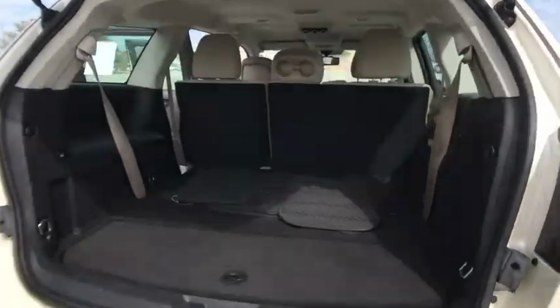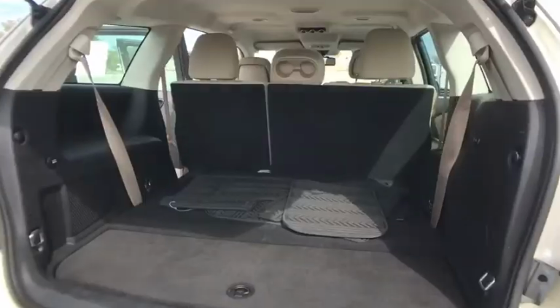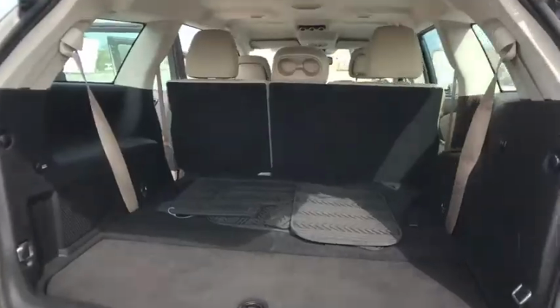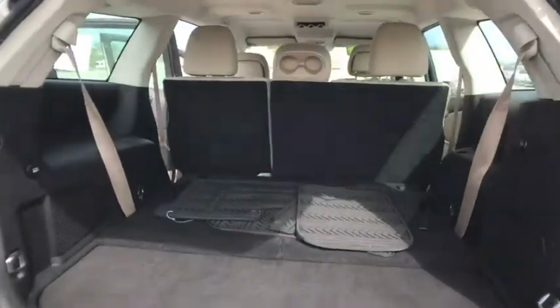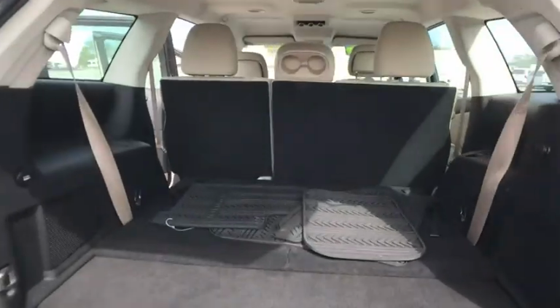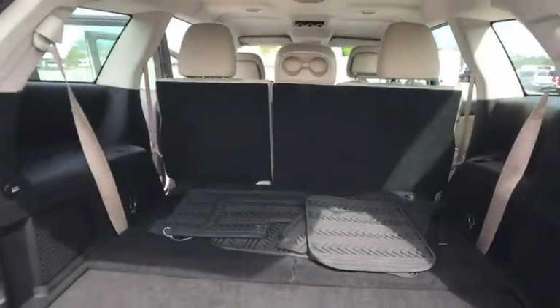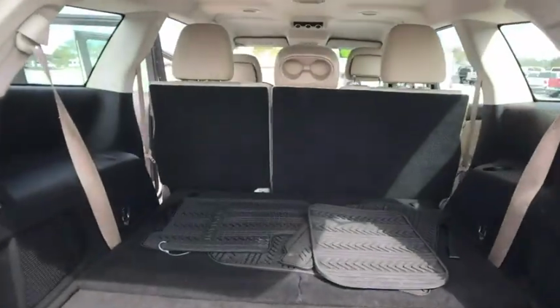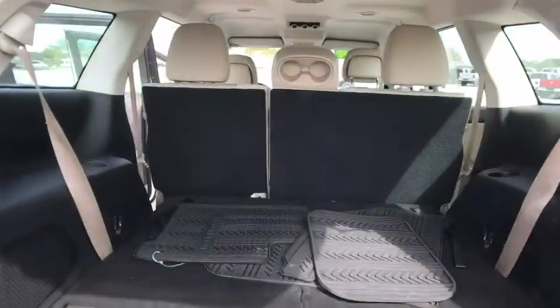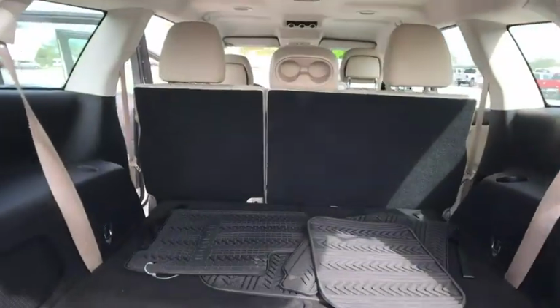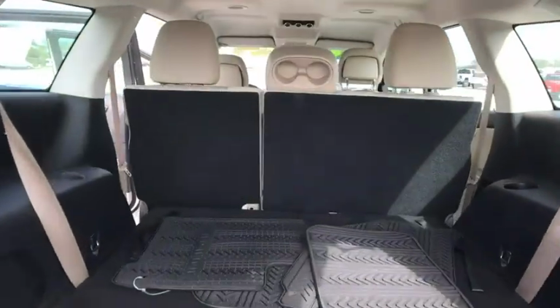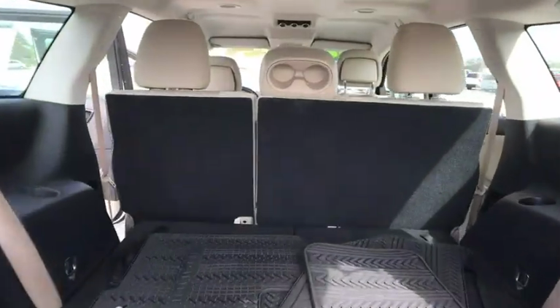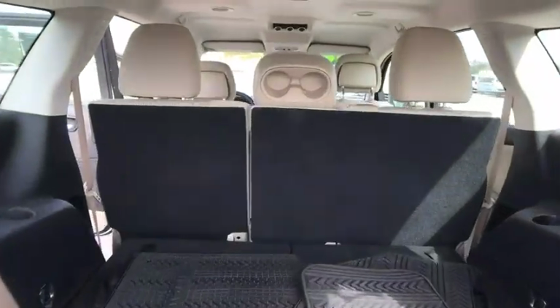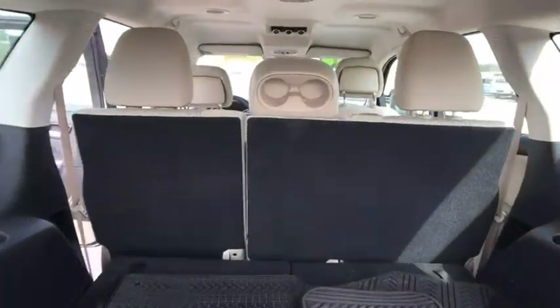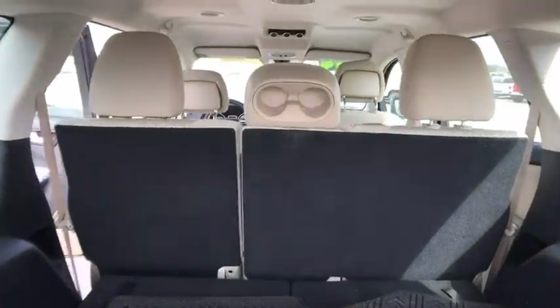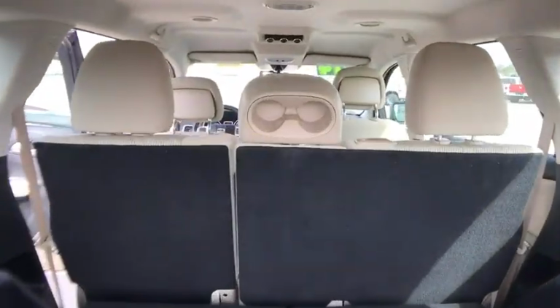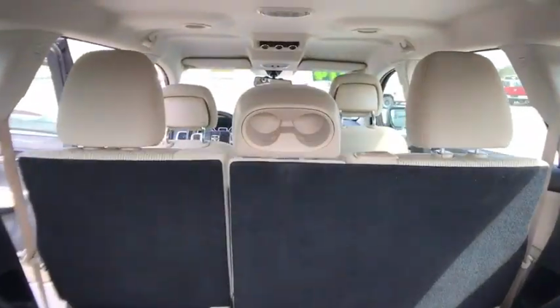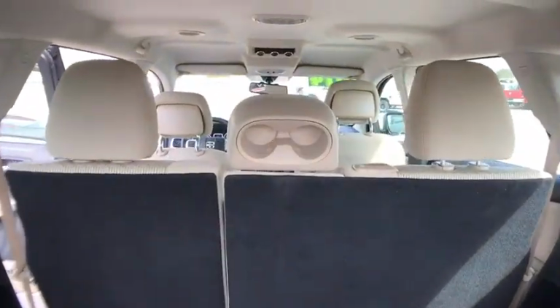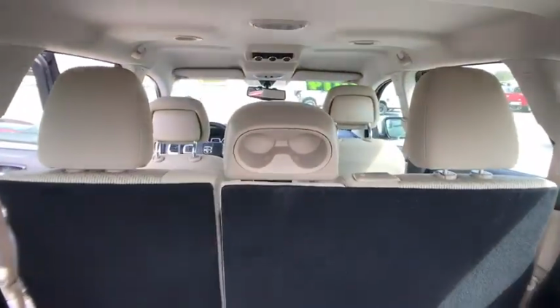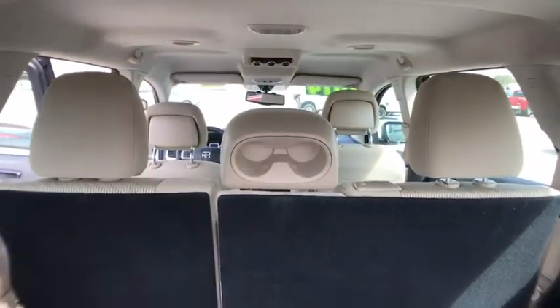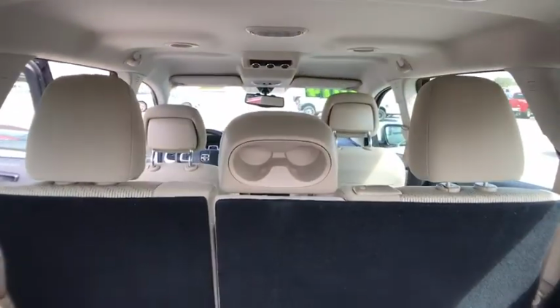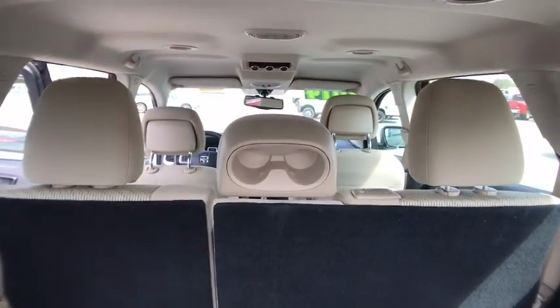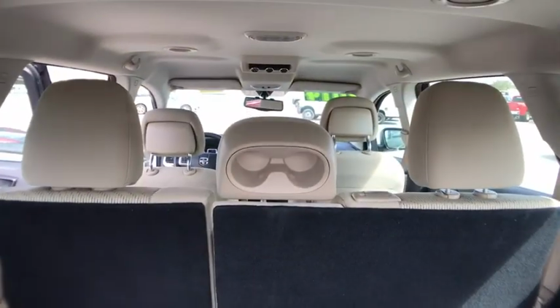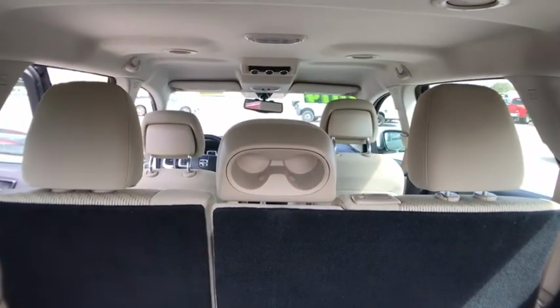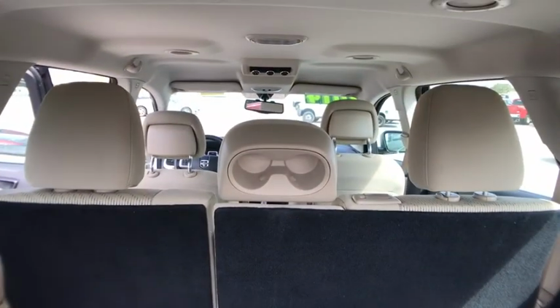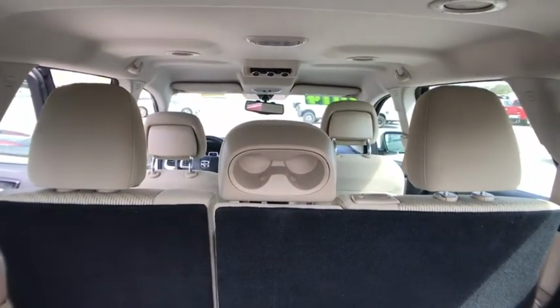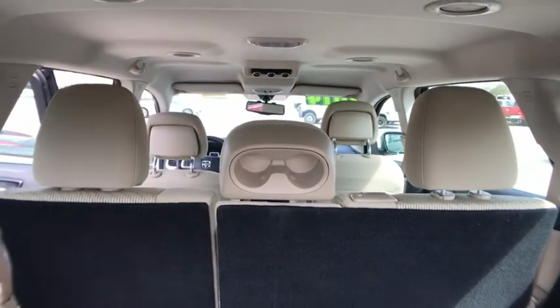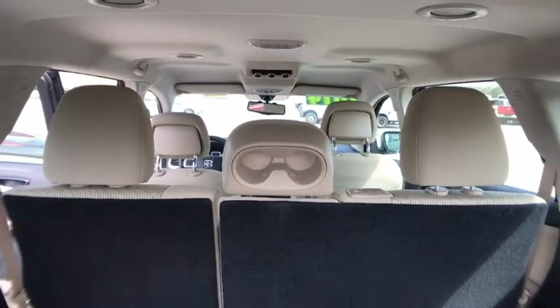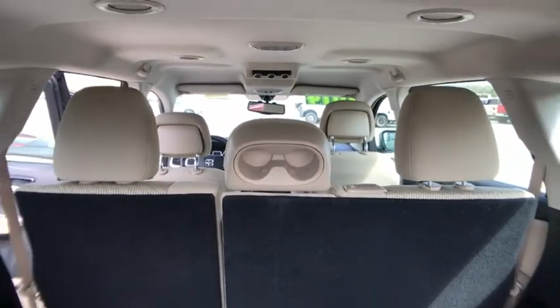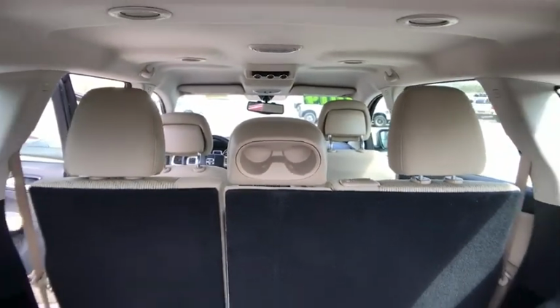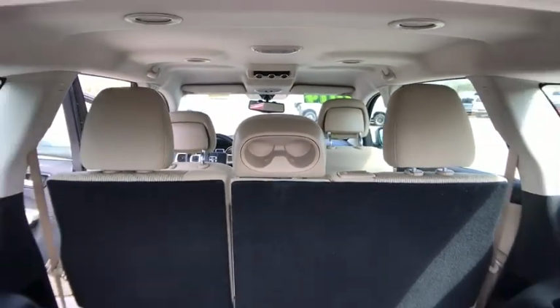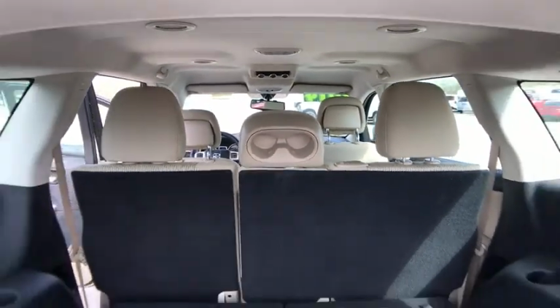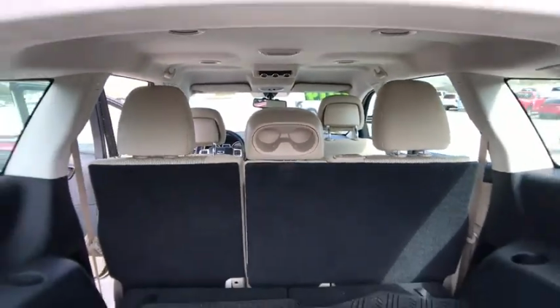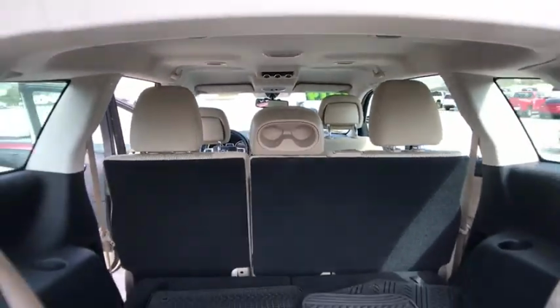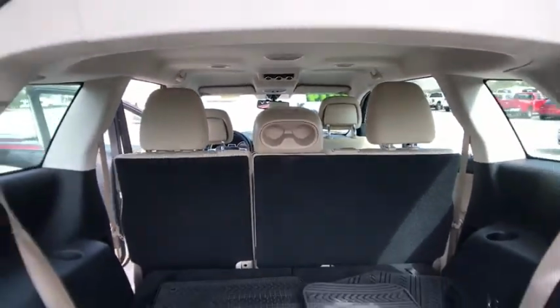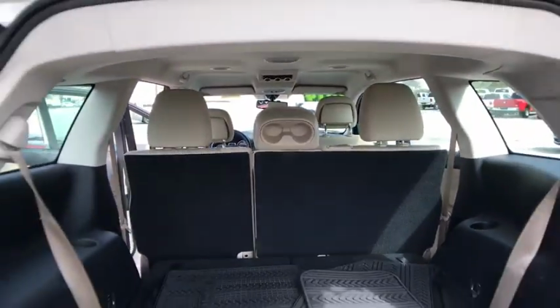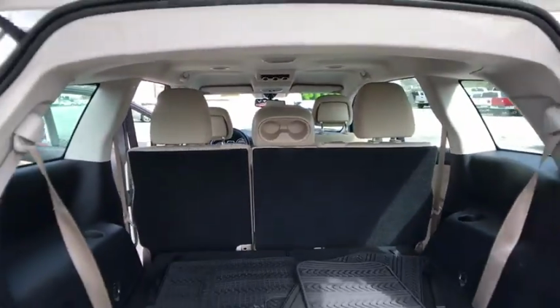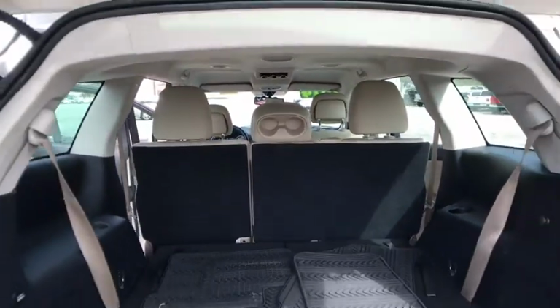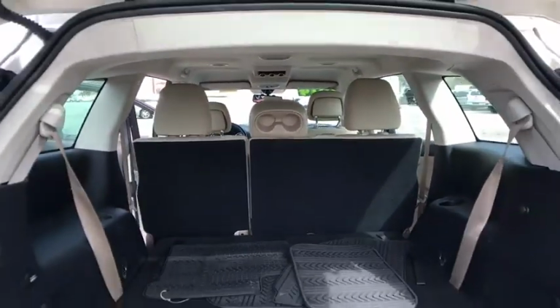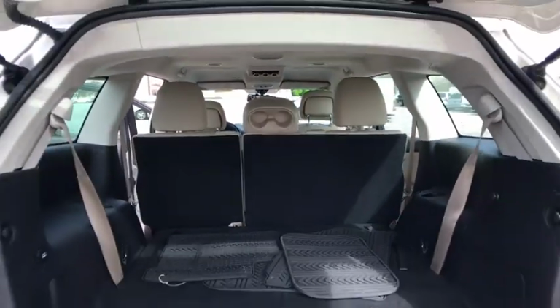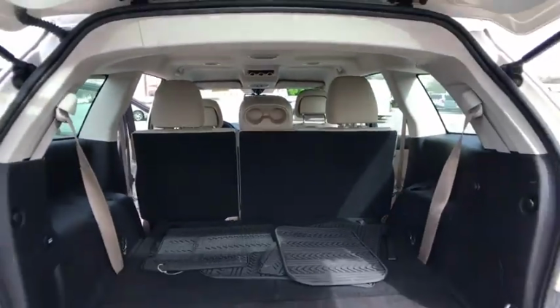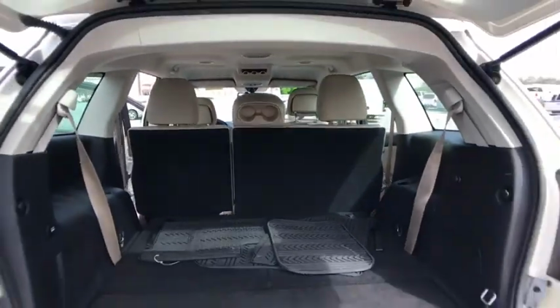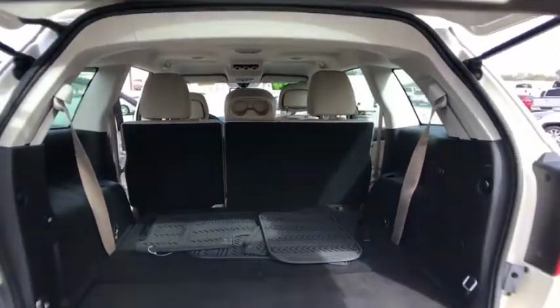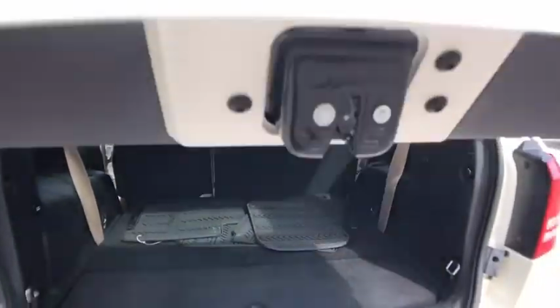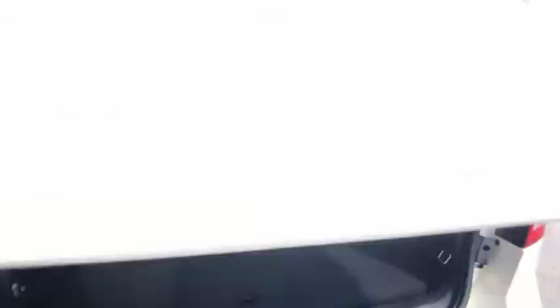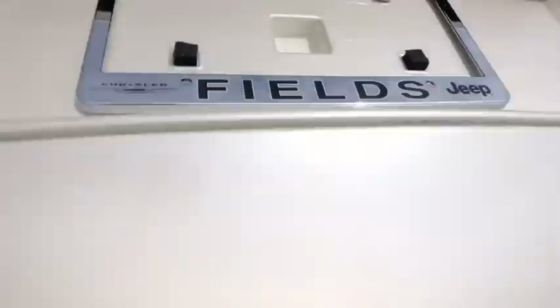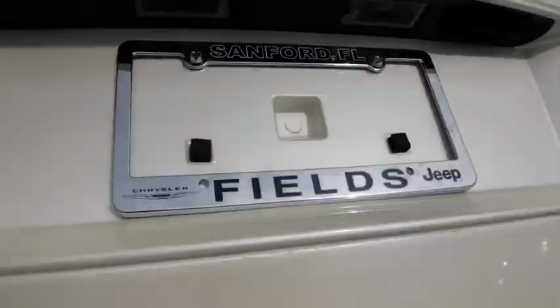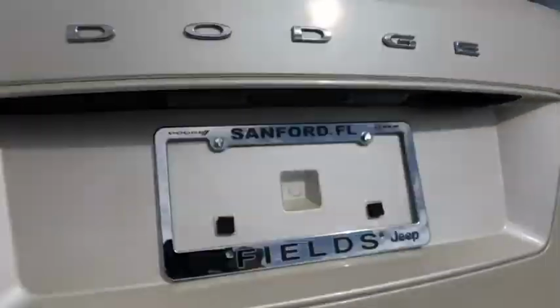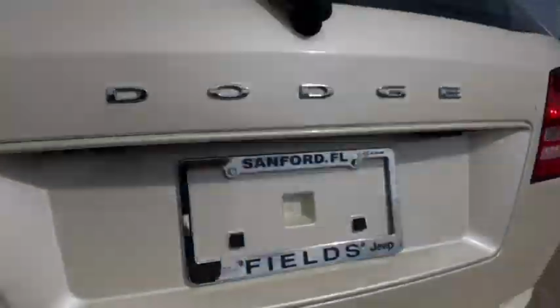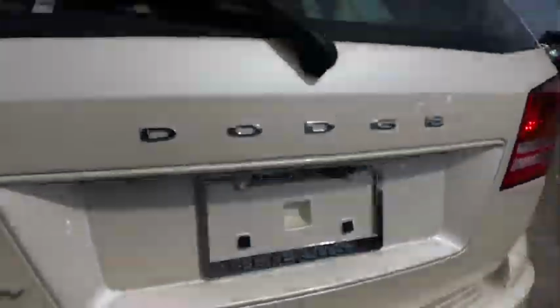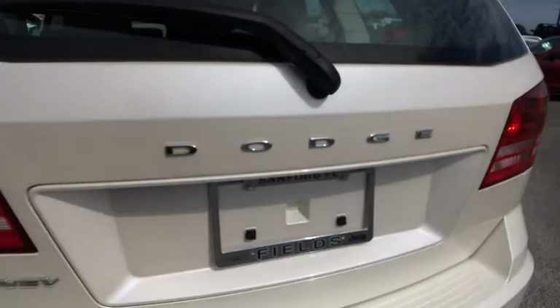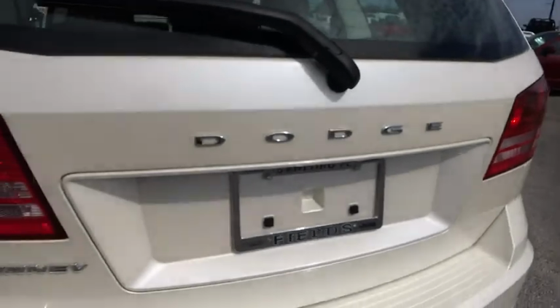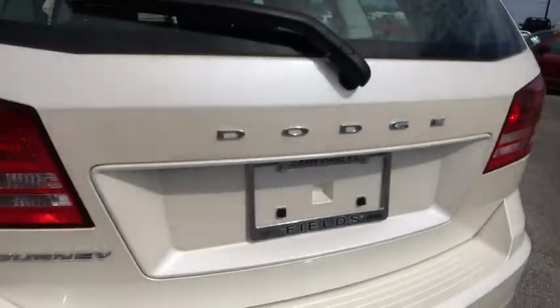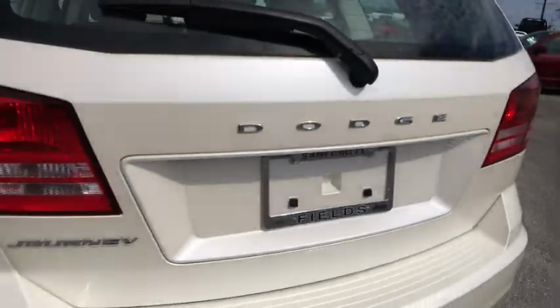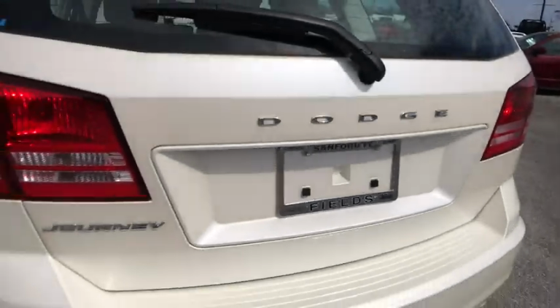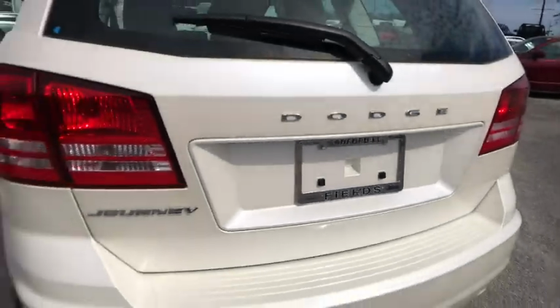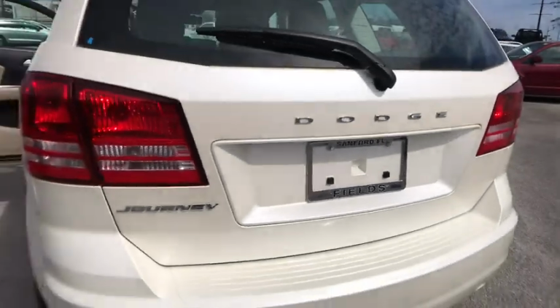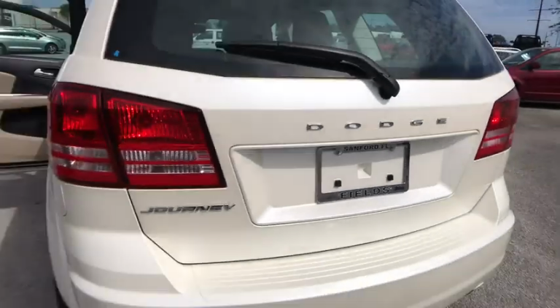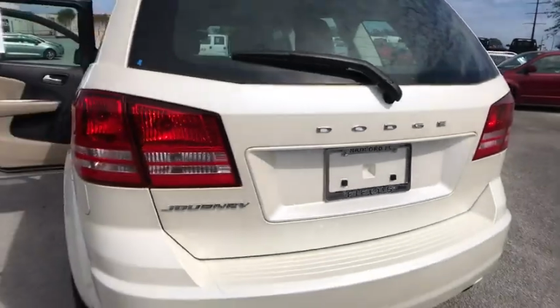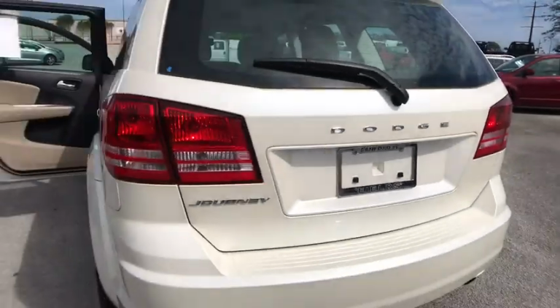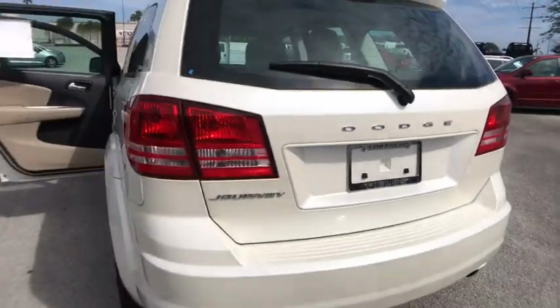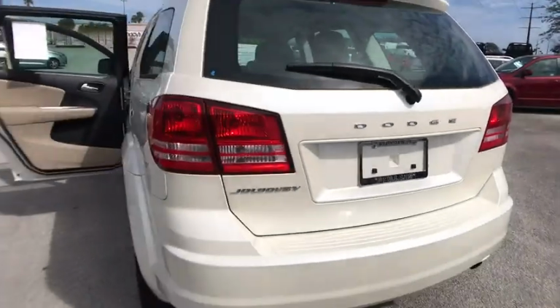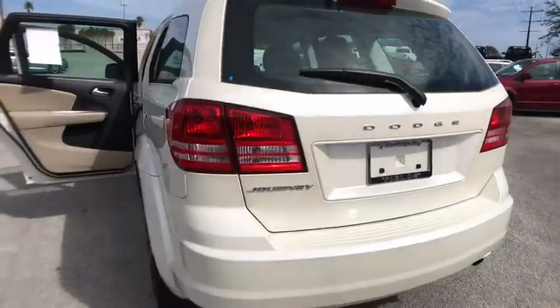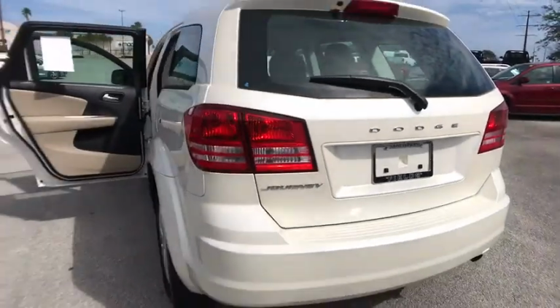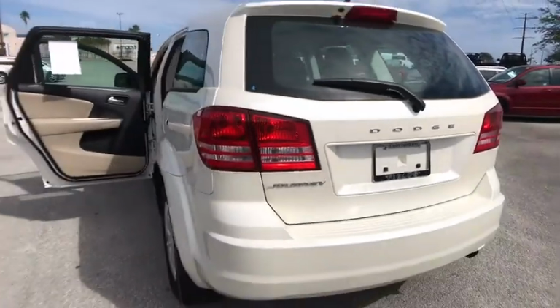This vehicle has less than 45,000 miles. Here are some of this vehicle's great options: stability control,